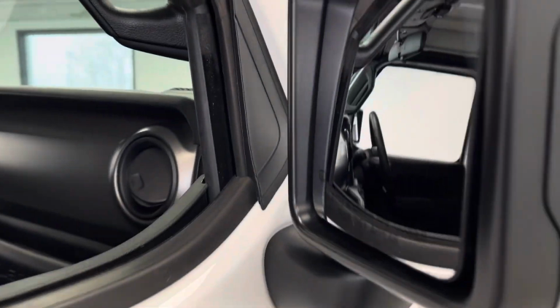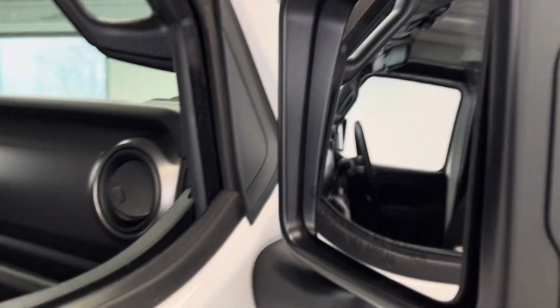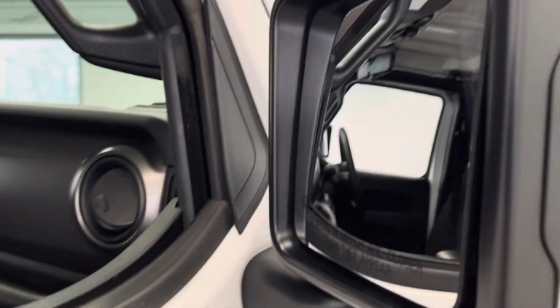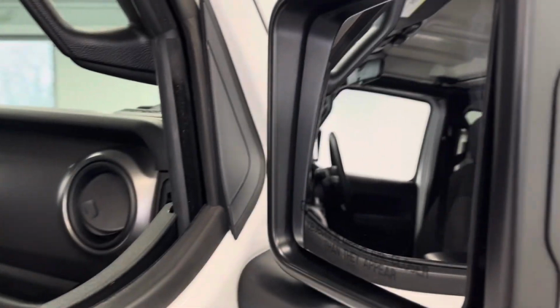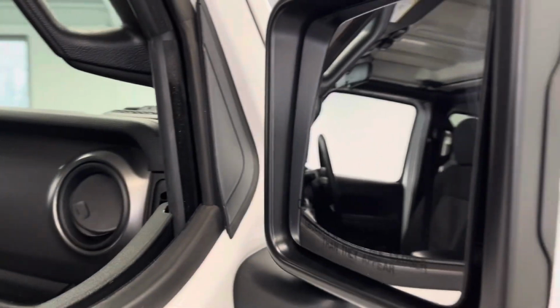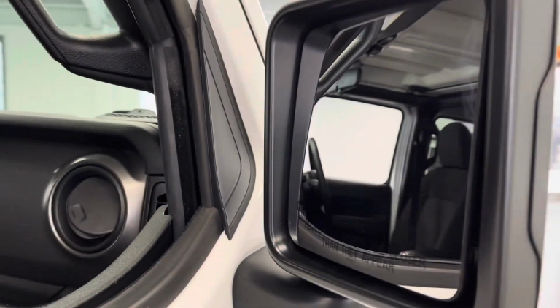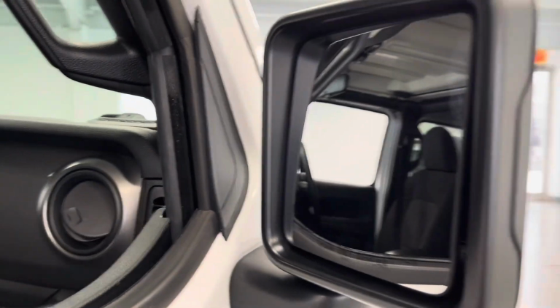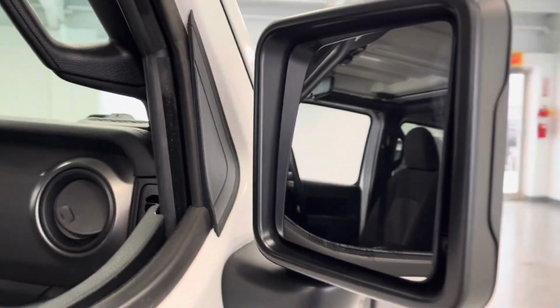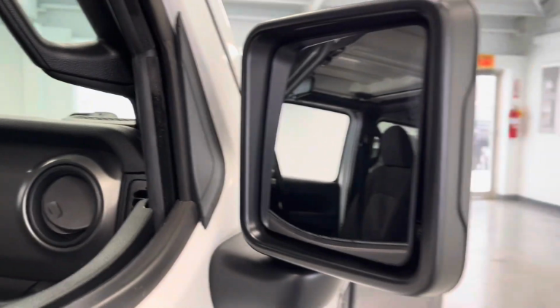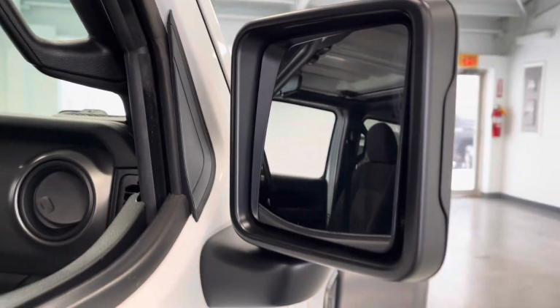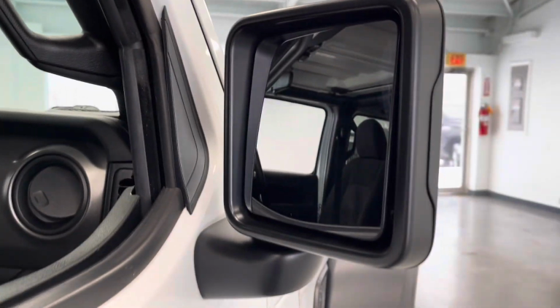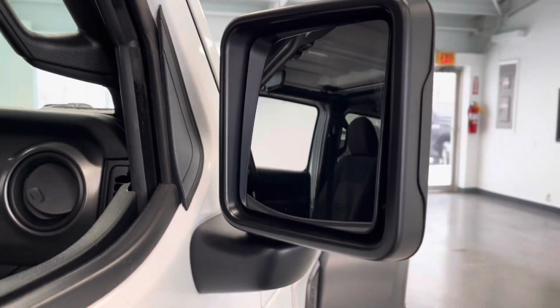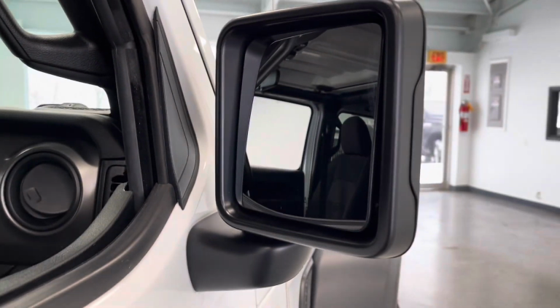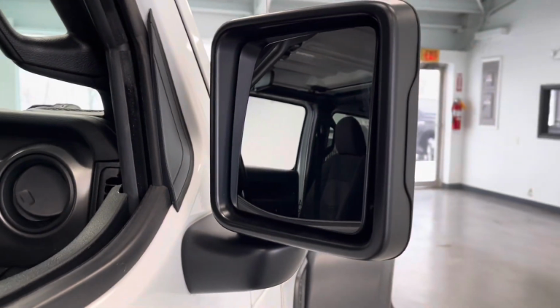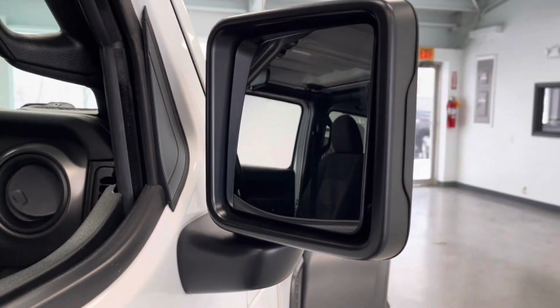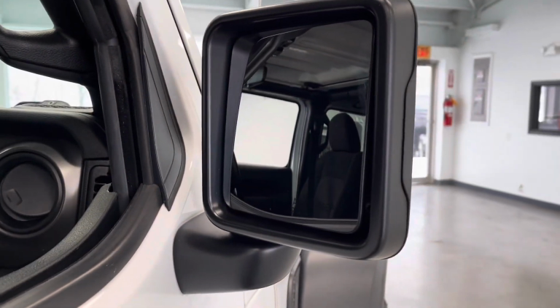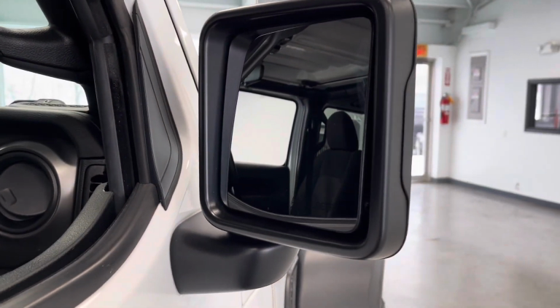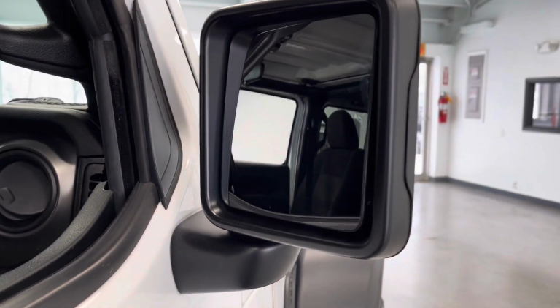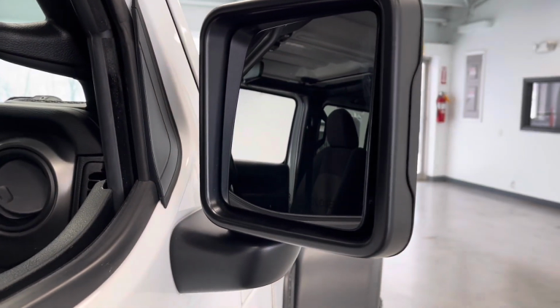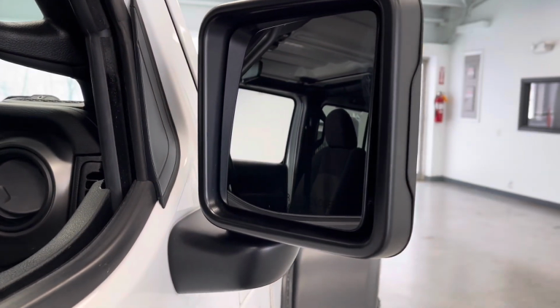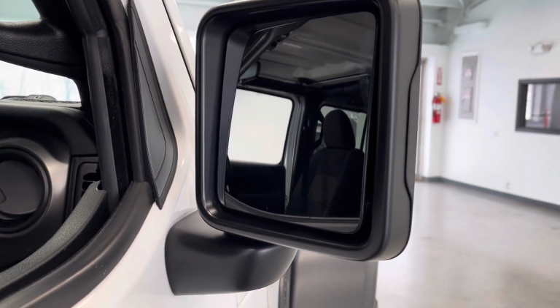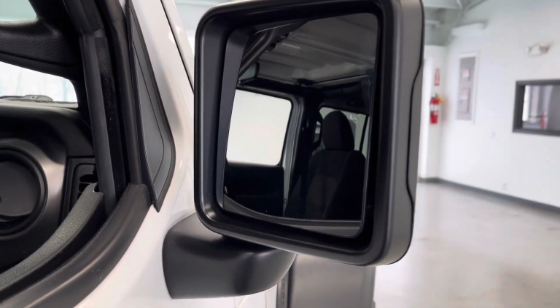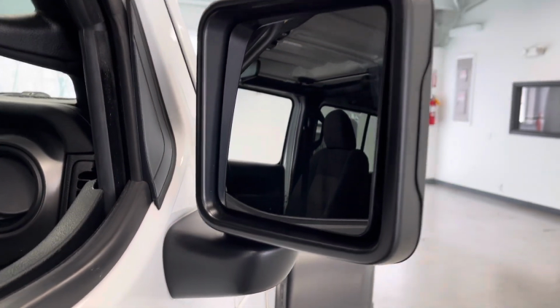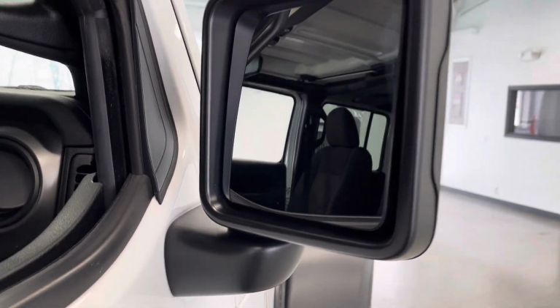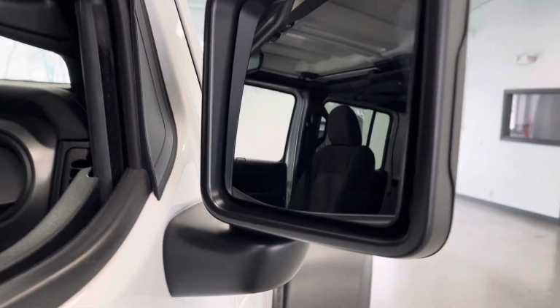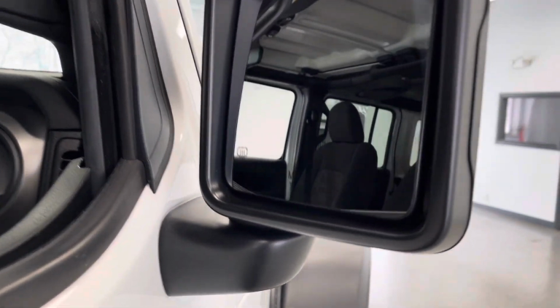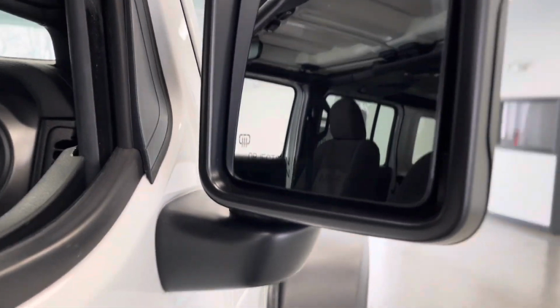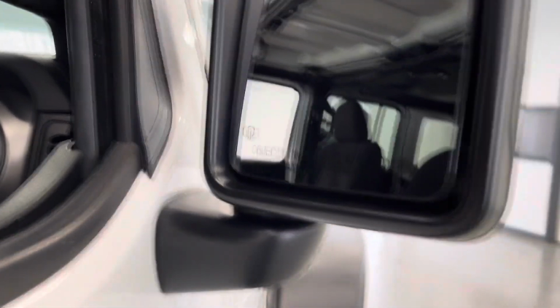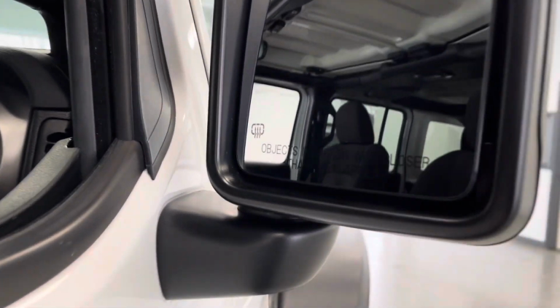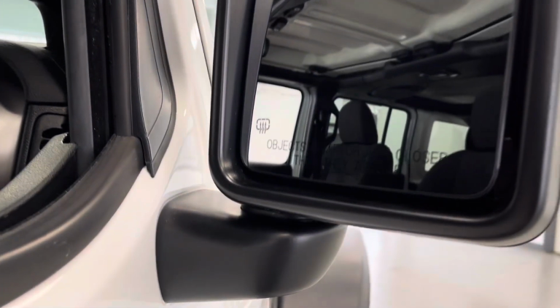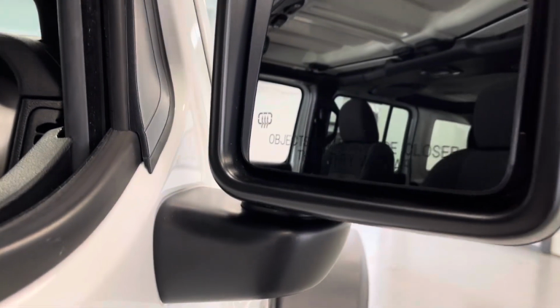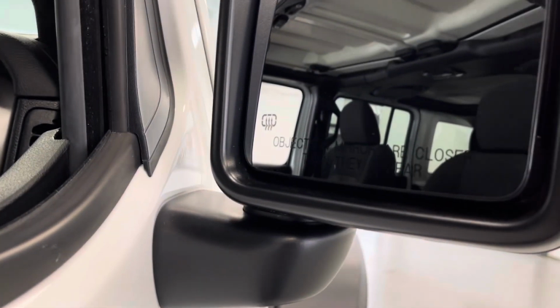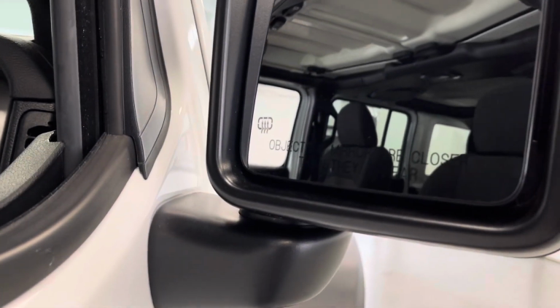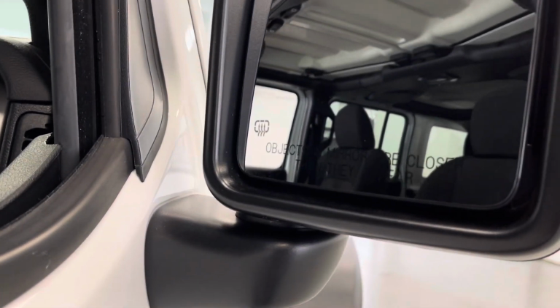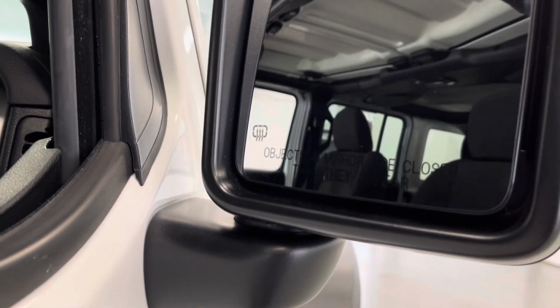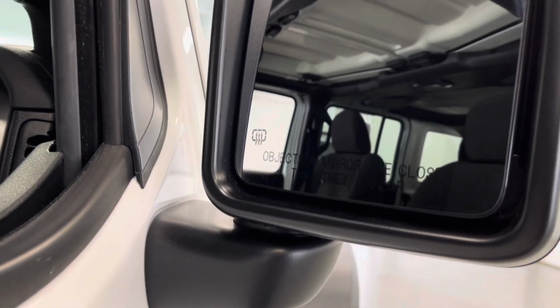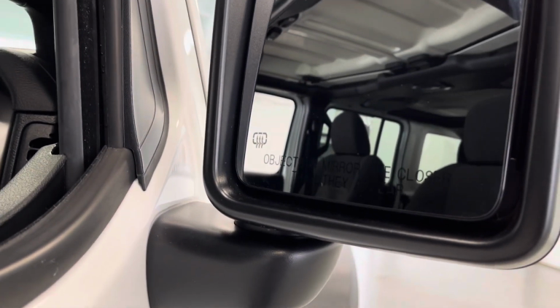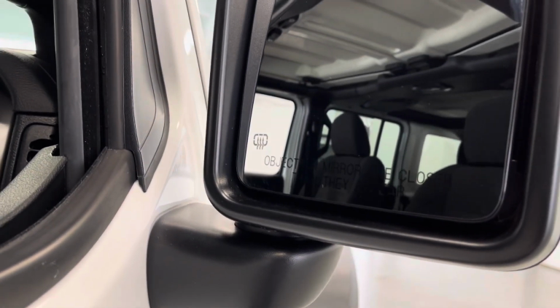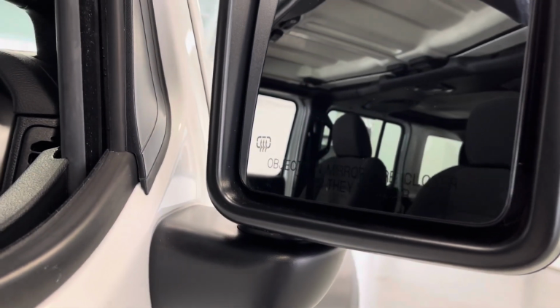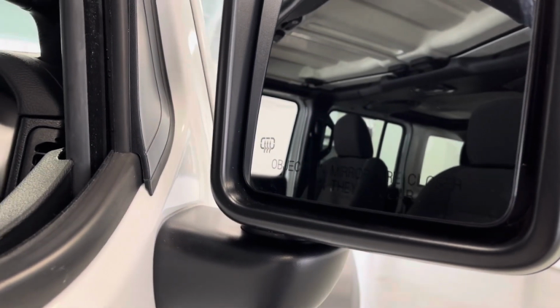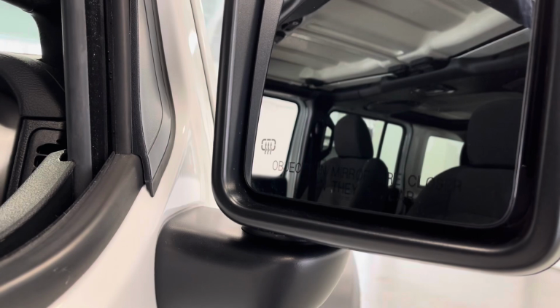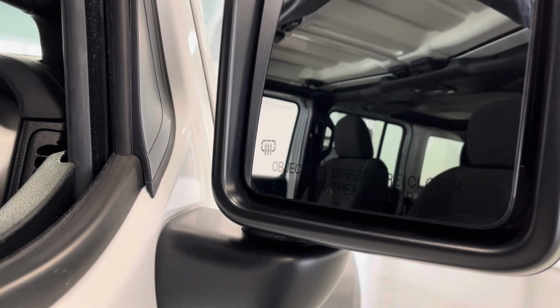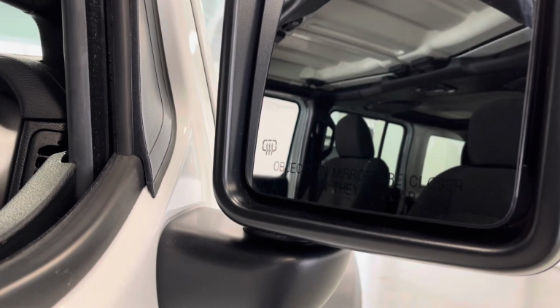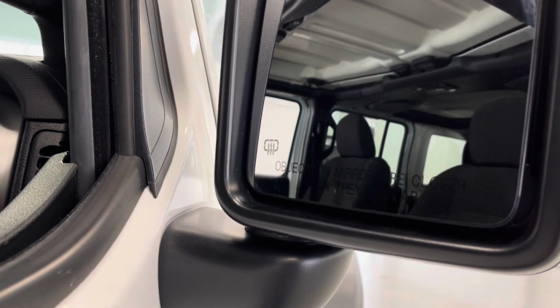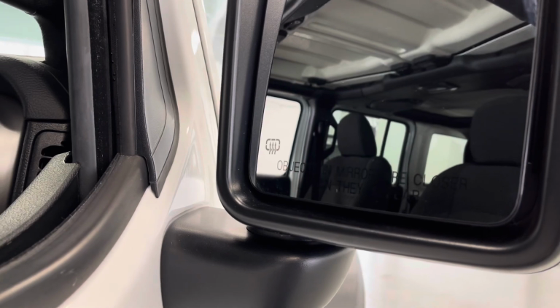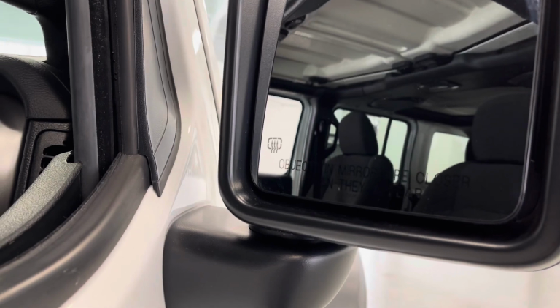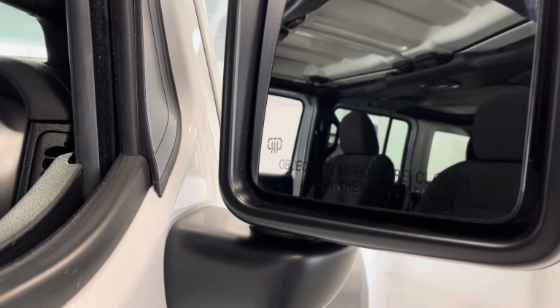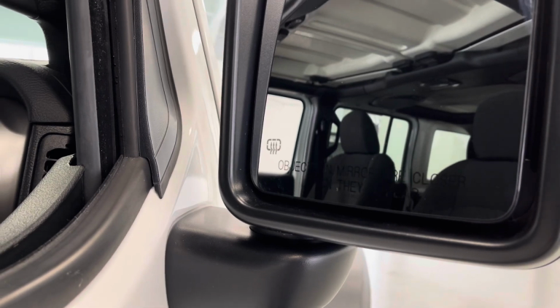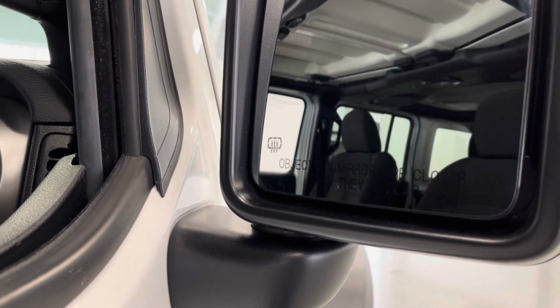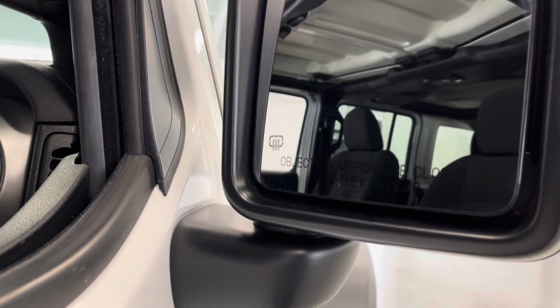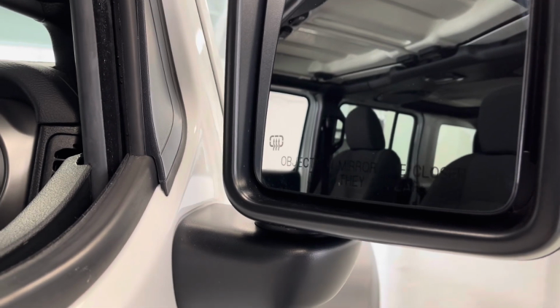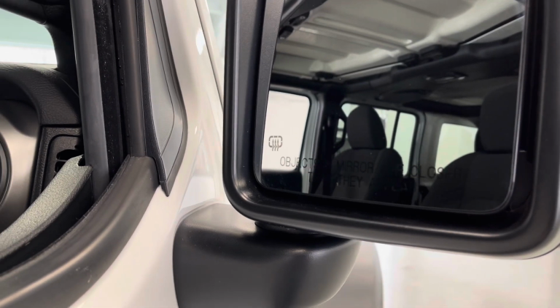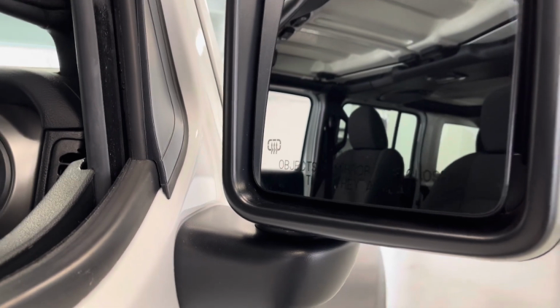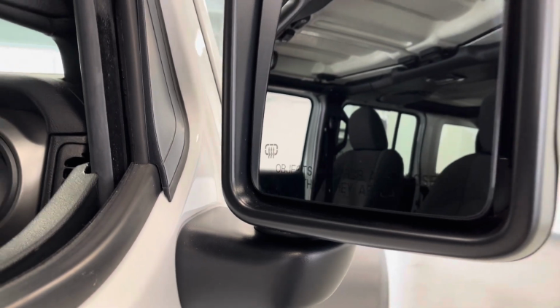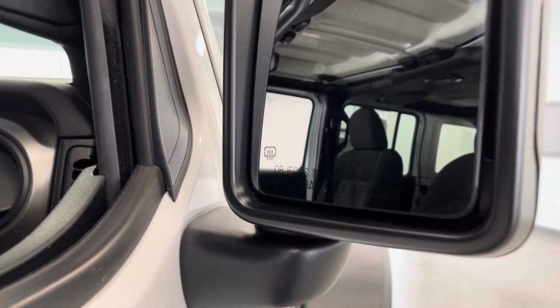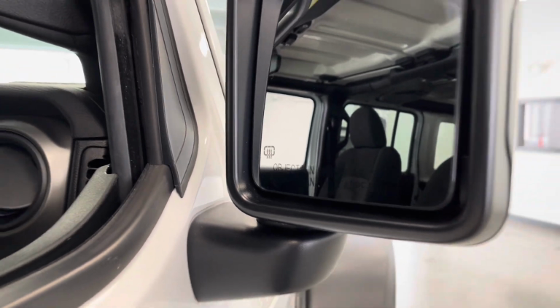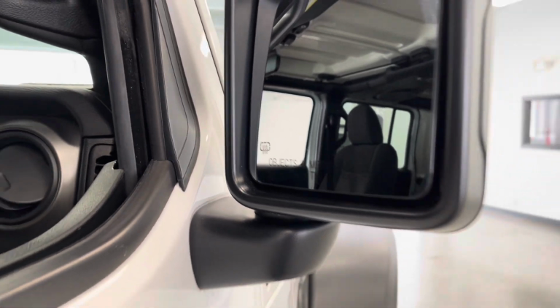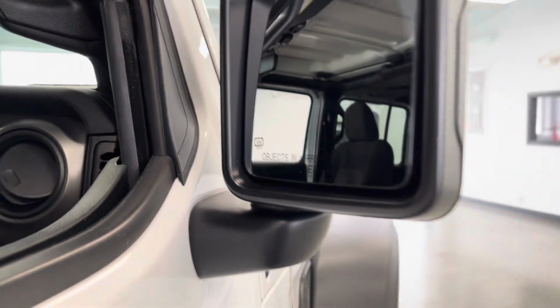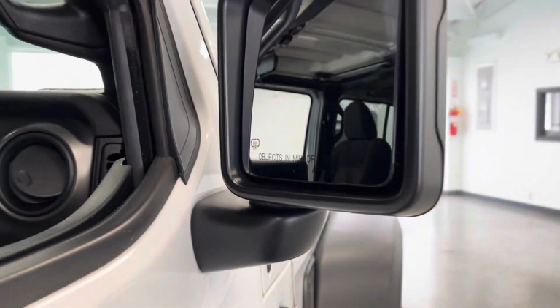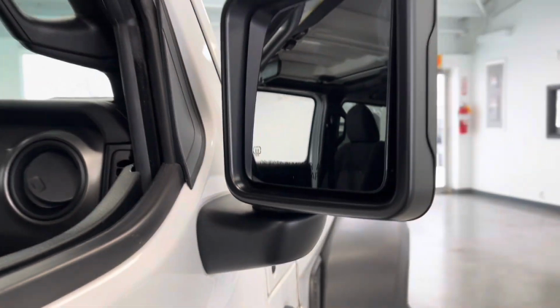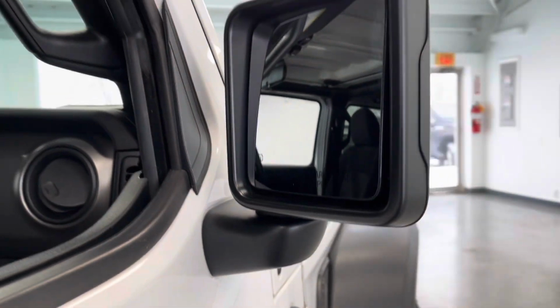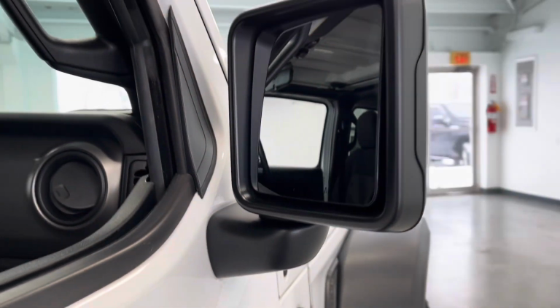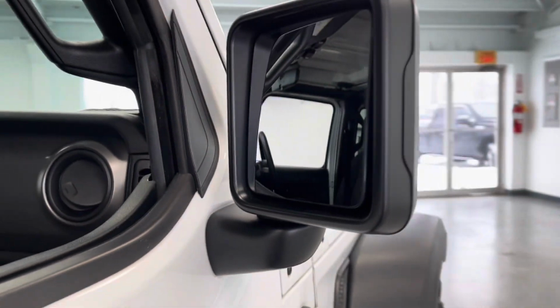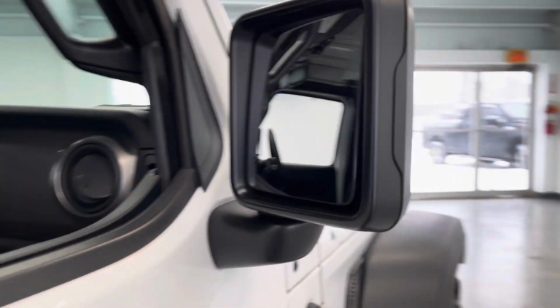I'd also like to point out that you do have heated mirrors with this vehicle, so that'll help to prevent them from fogging up, as well as to help de-ice them in inclement weather.